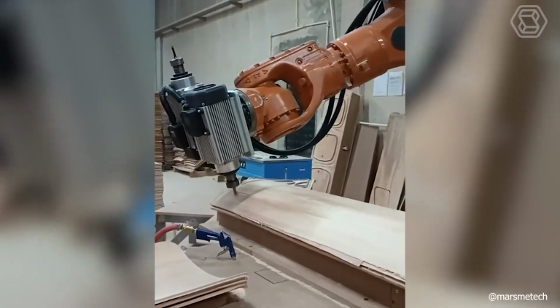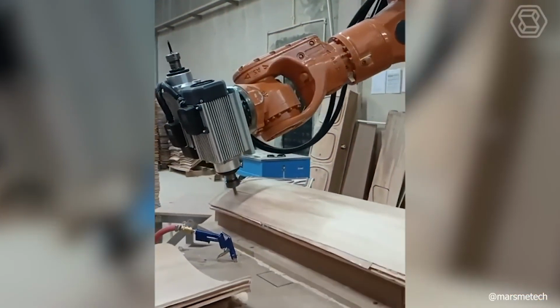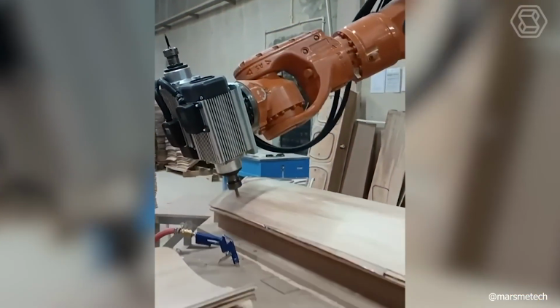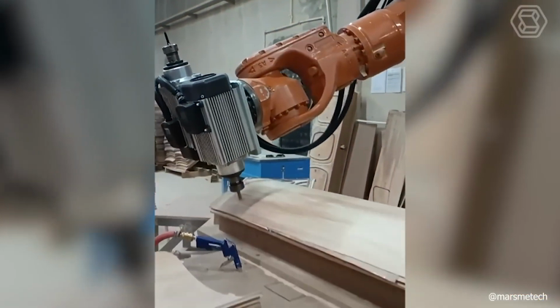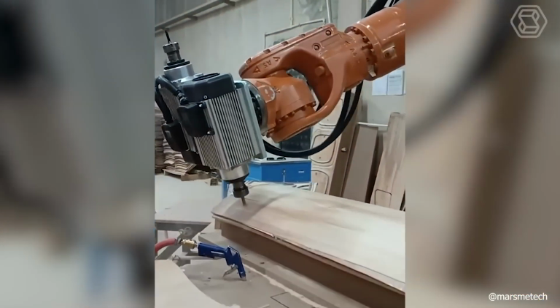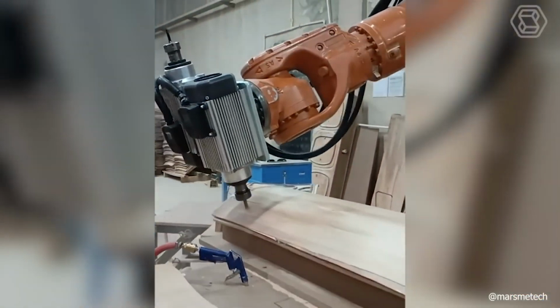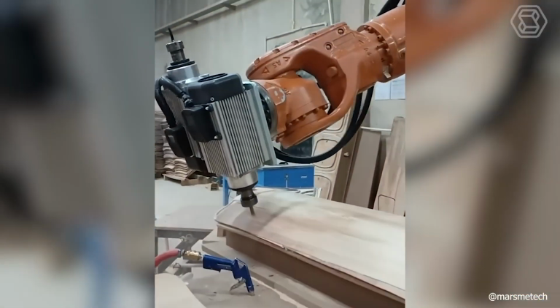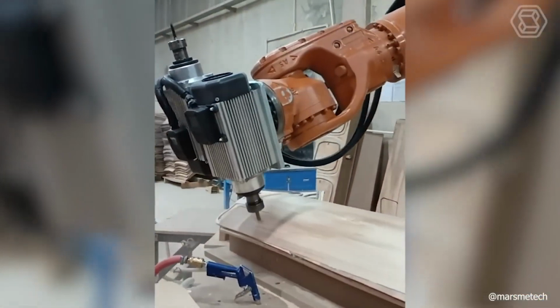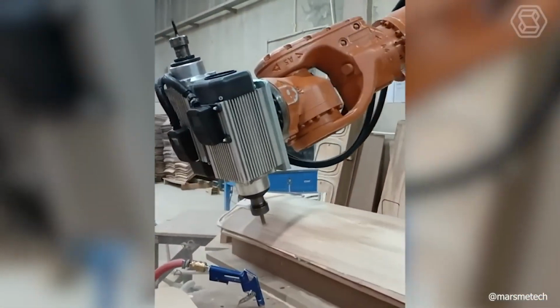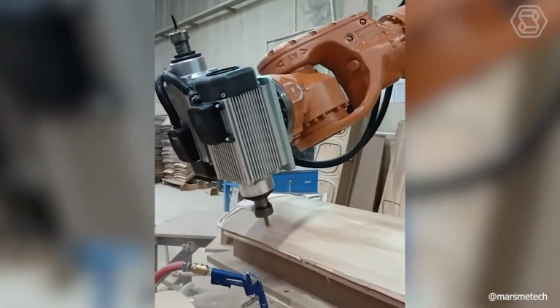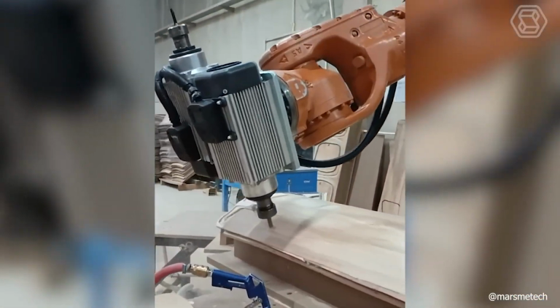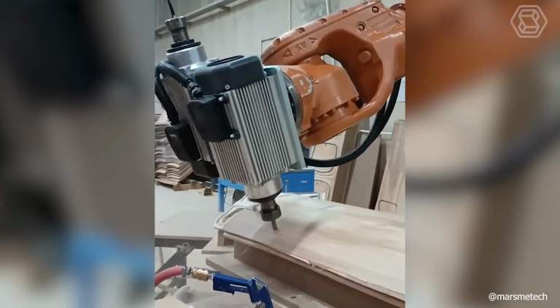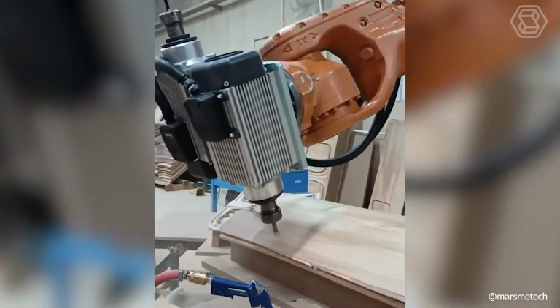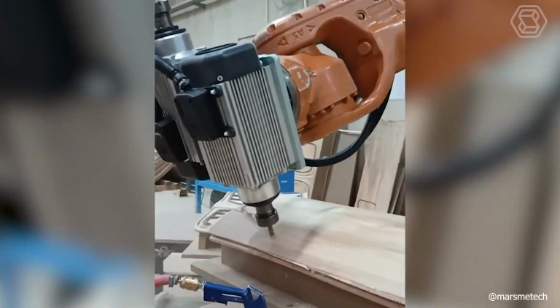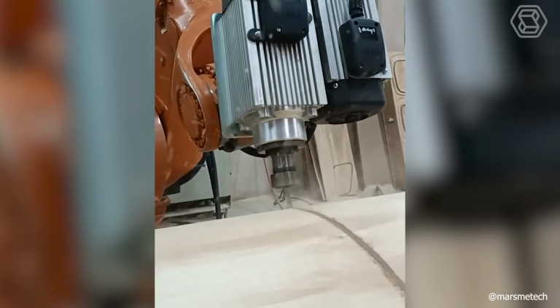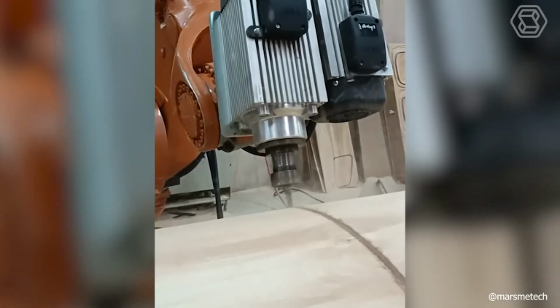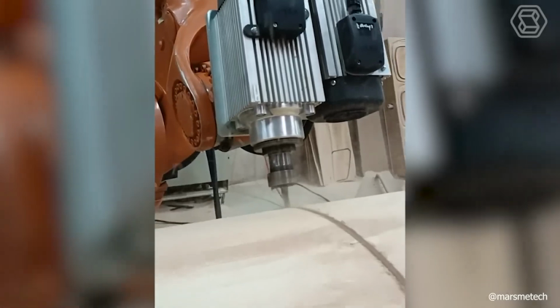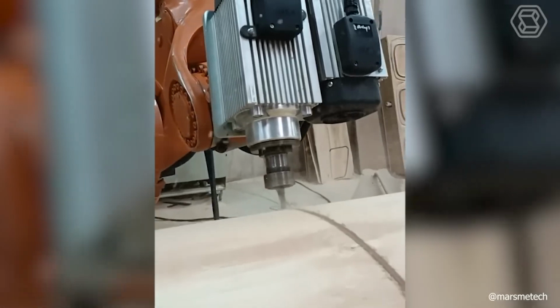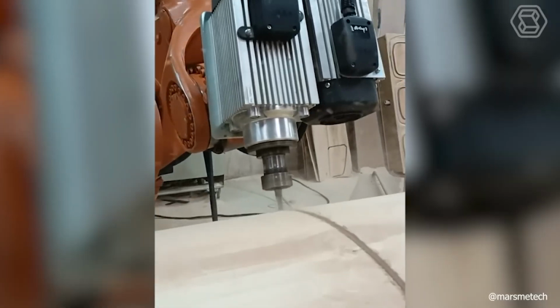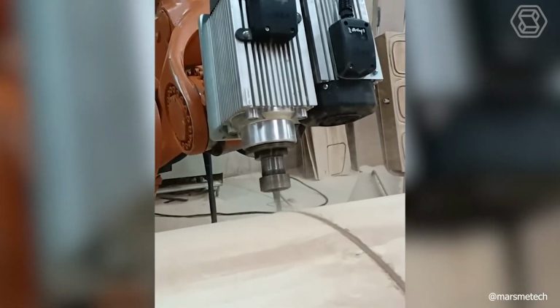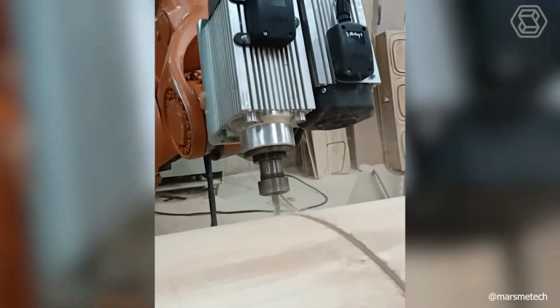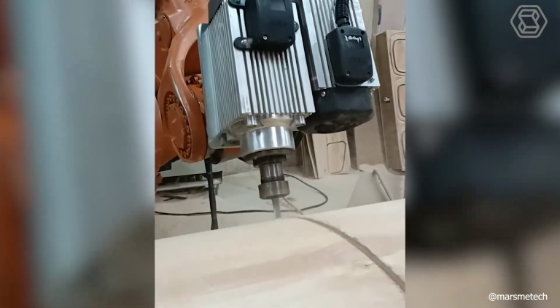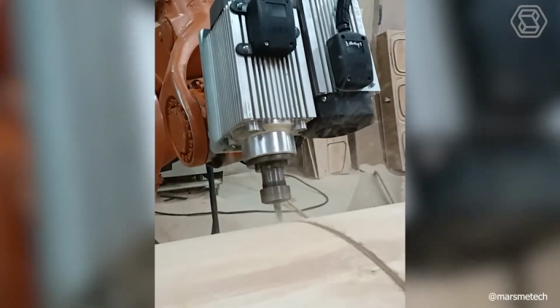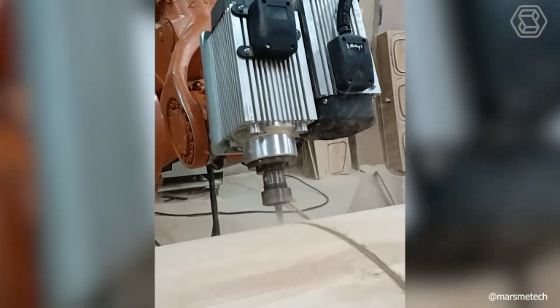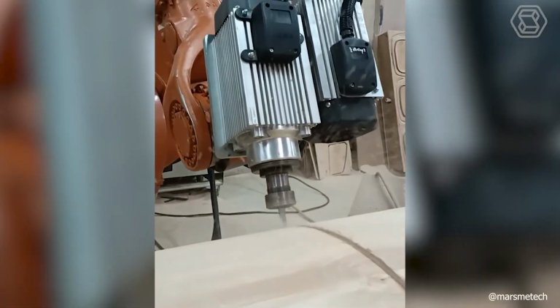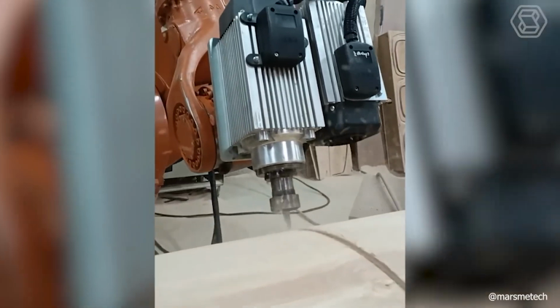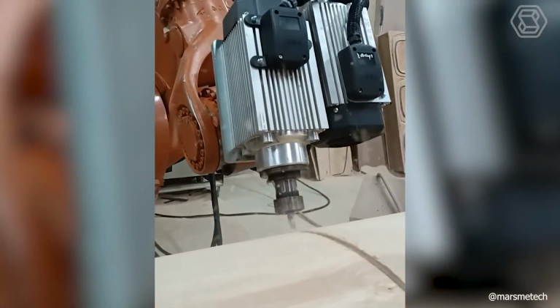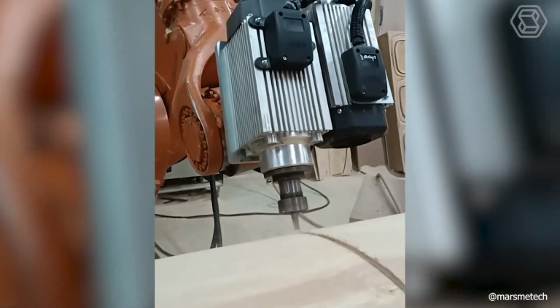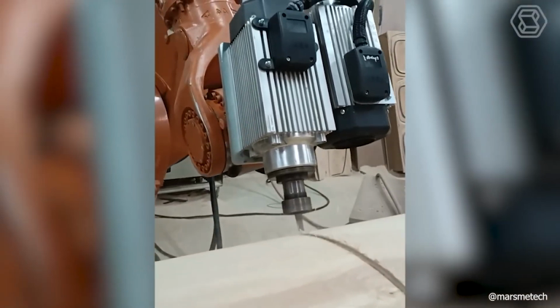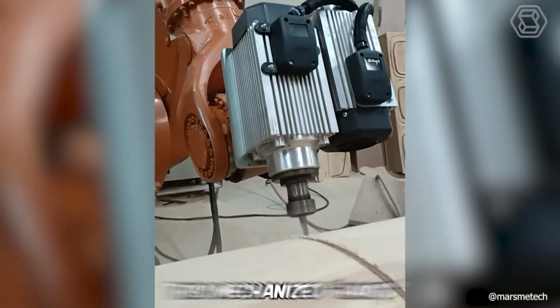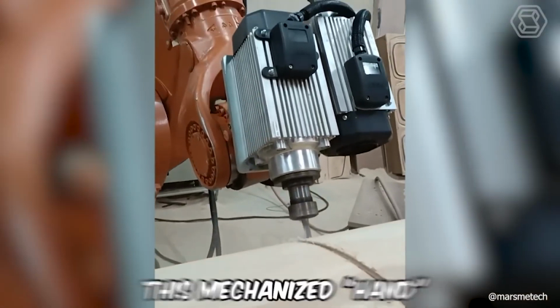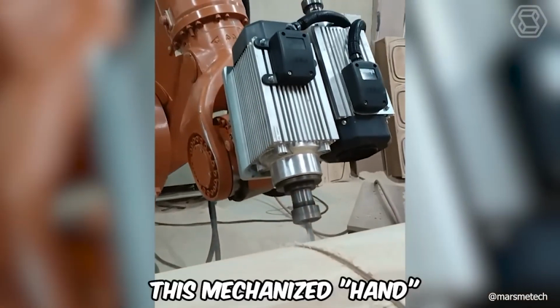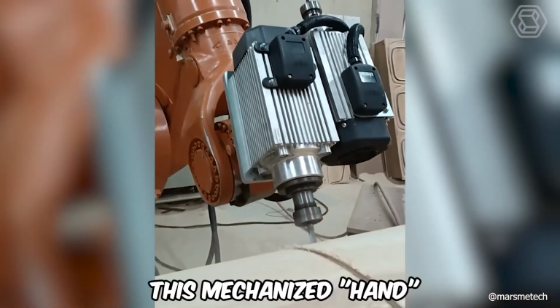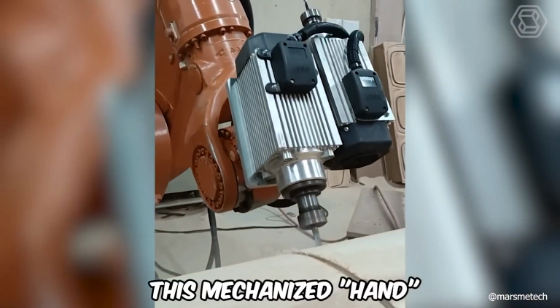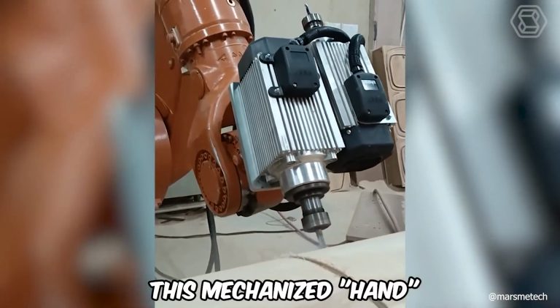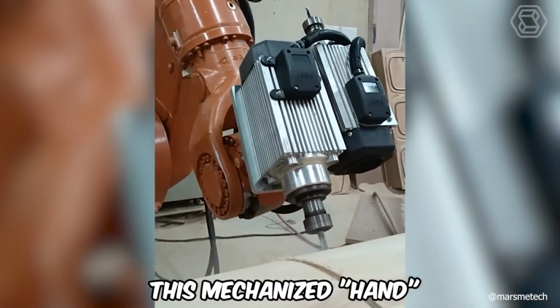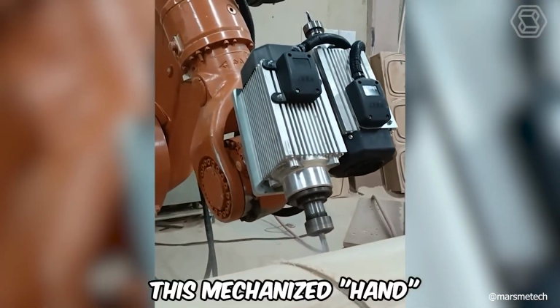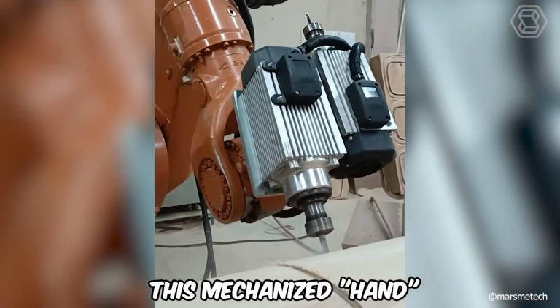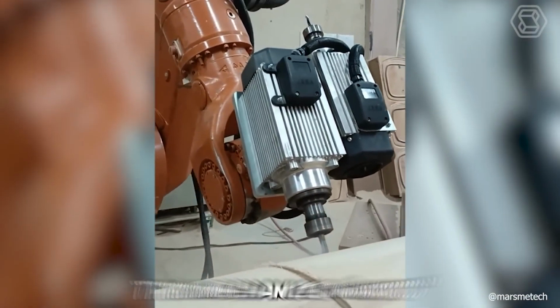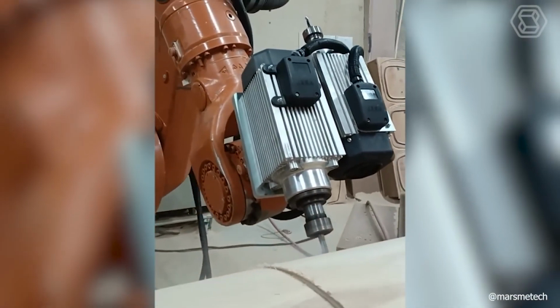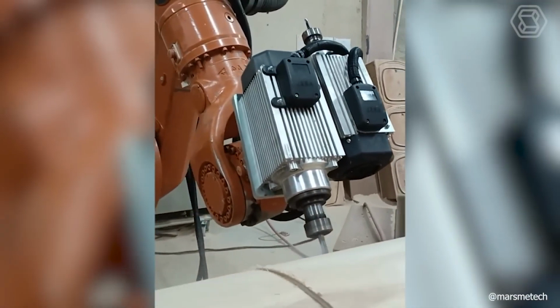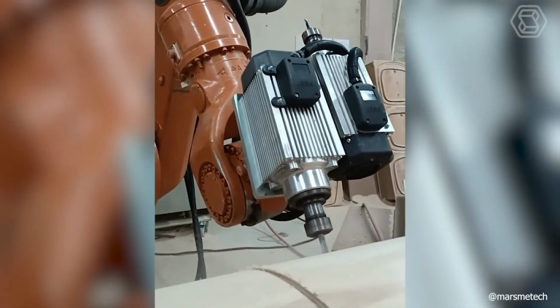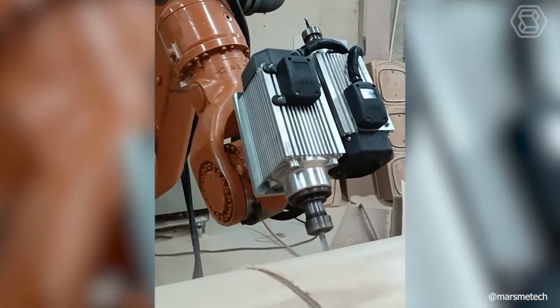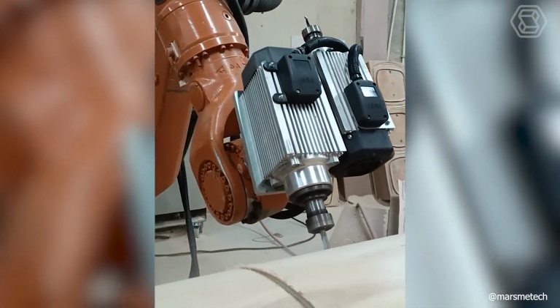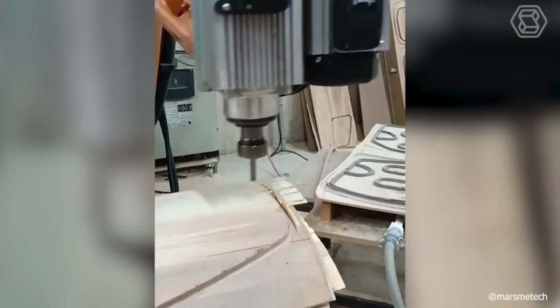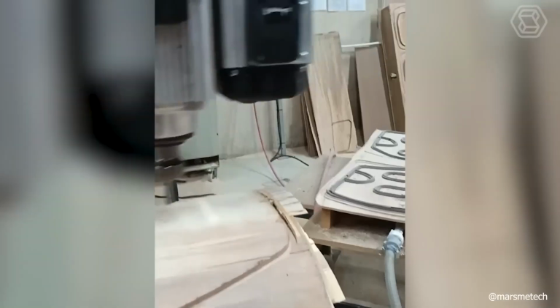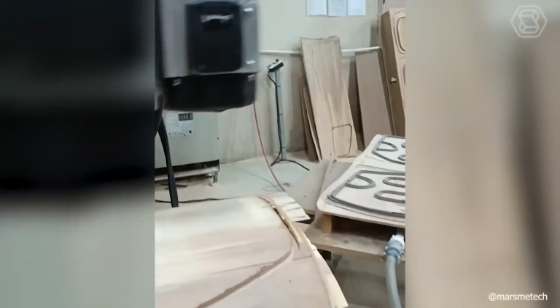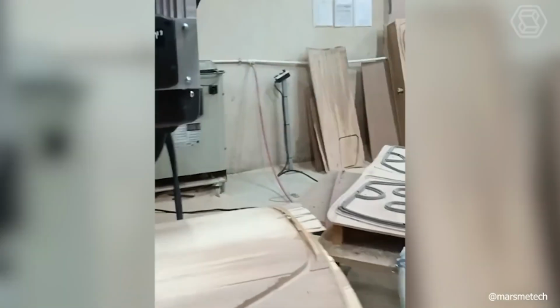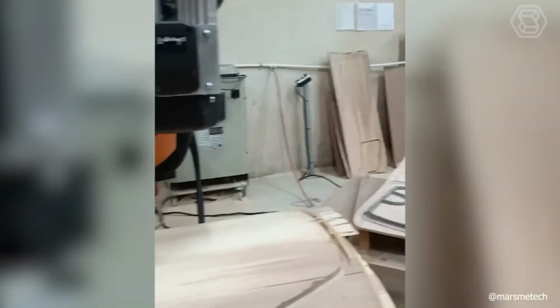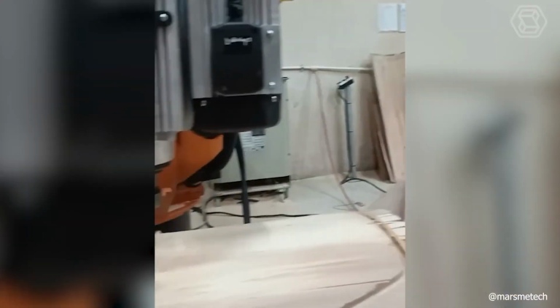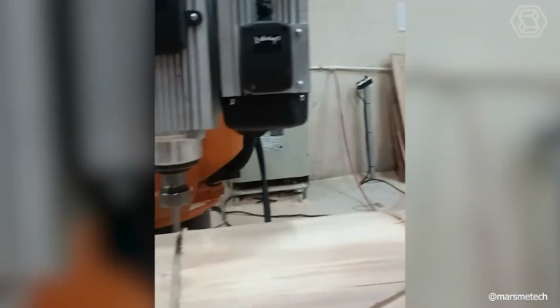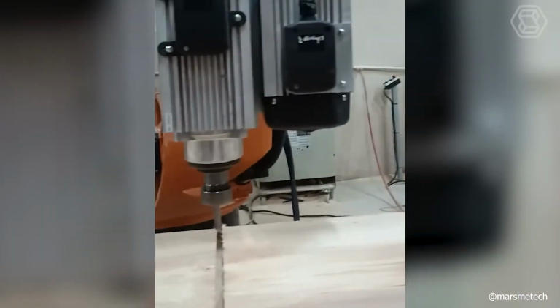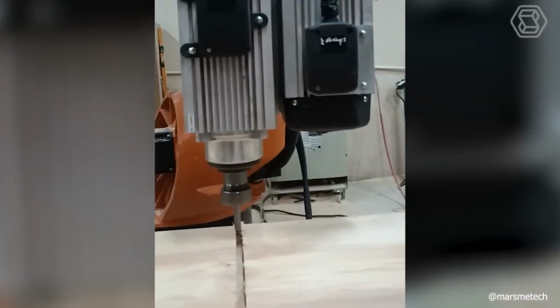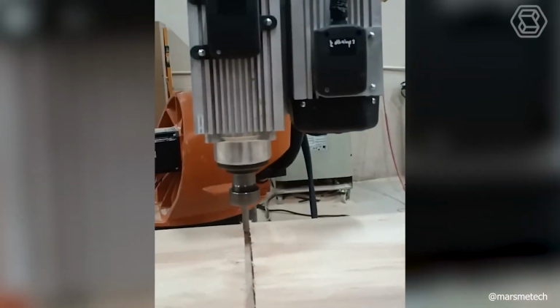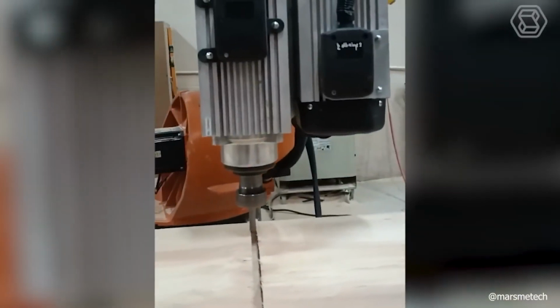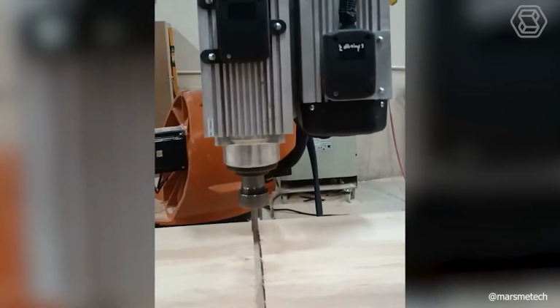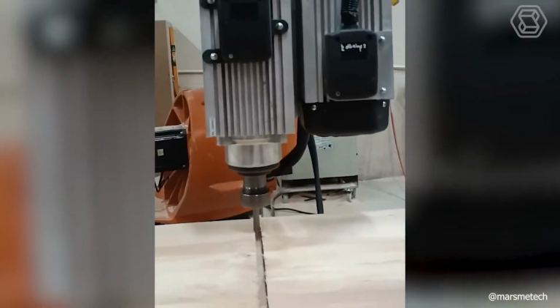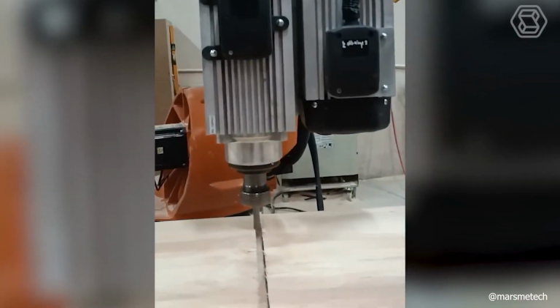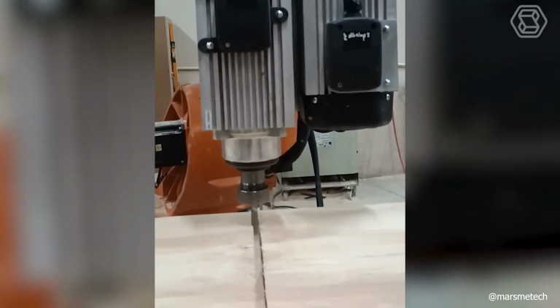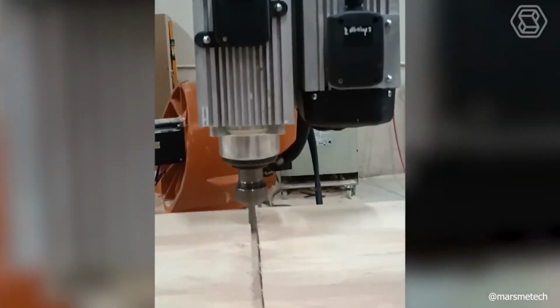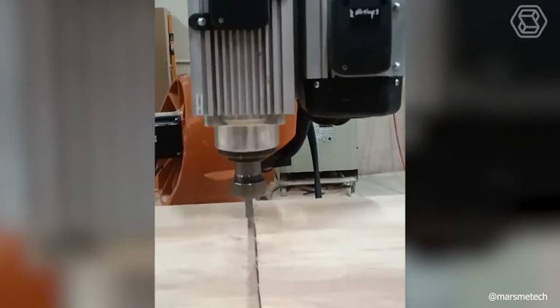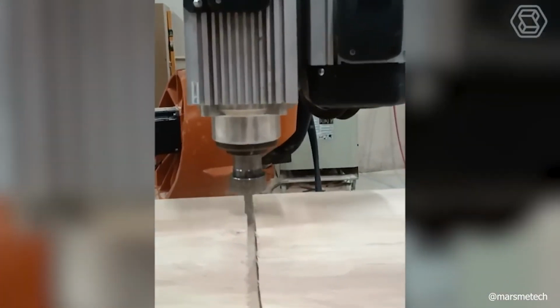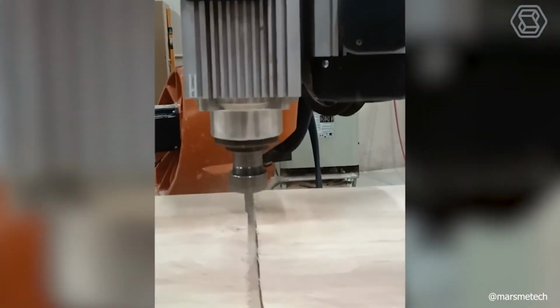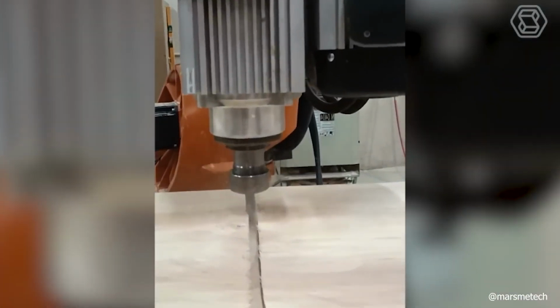As soon as you set the necessary parameters and settings, this mechanized hand for woodworking will fulfill all your wishes in no time.